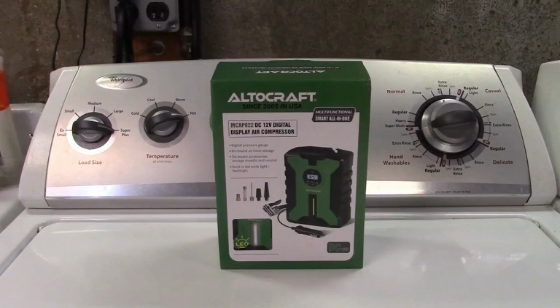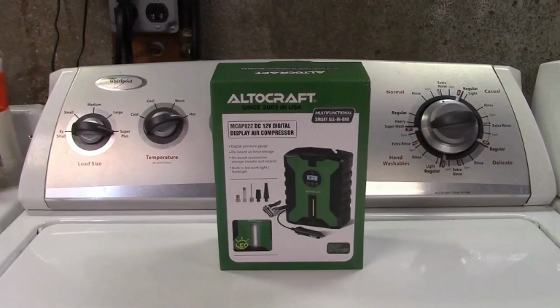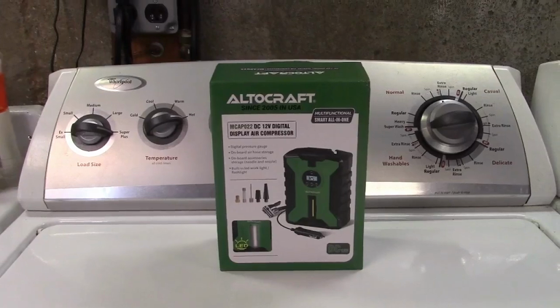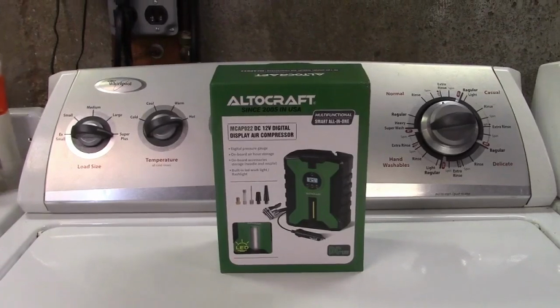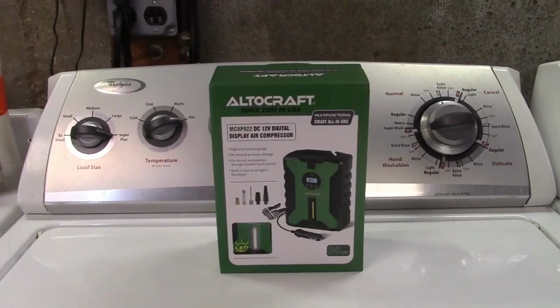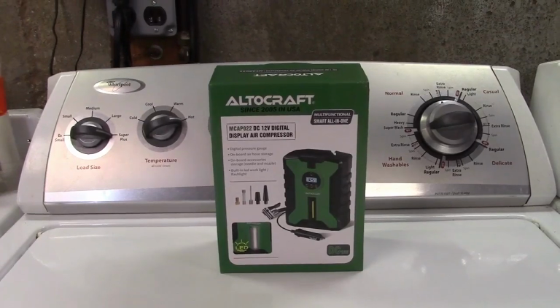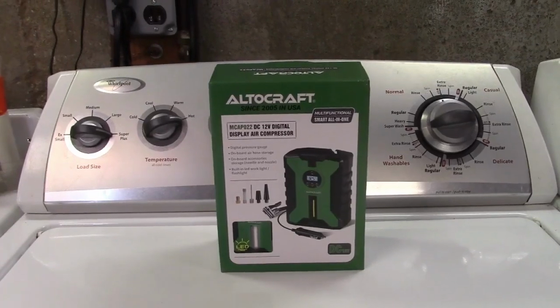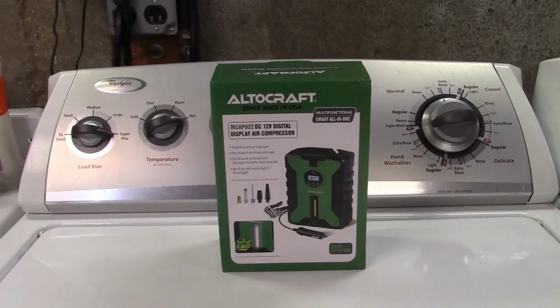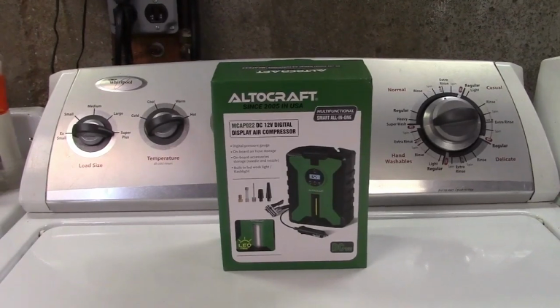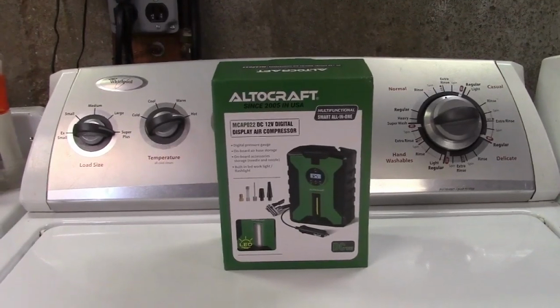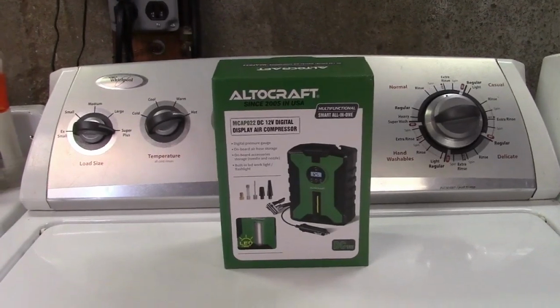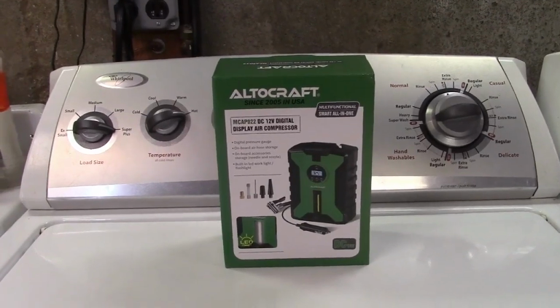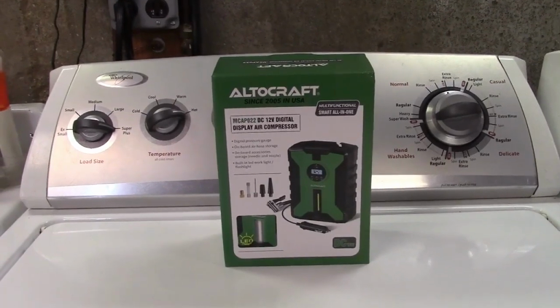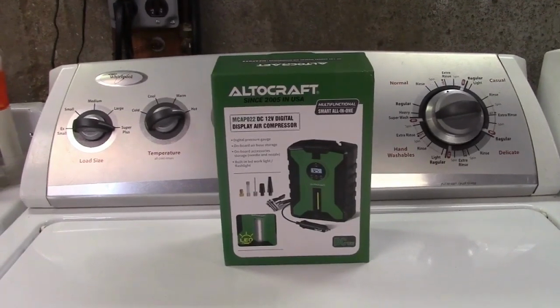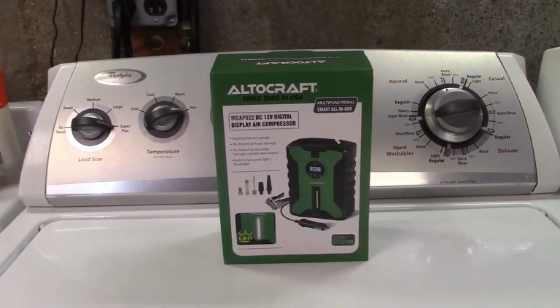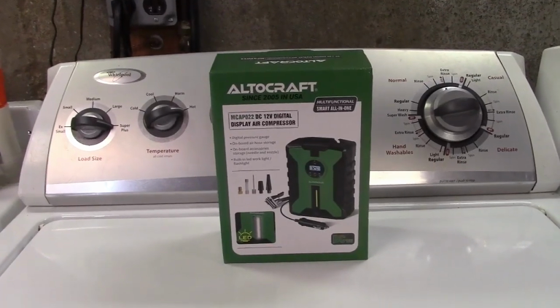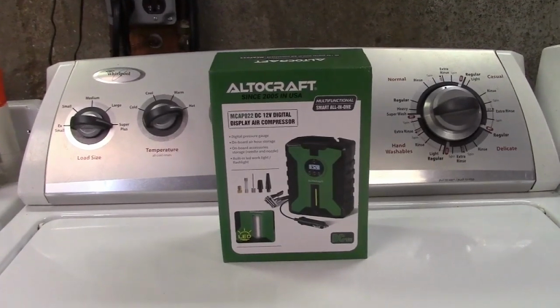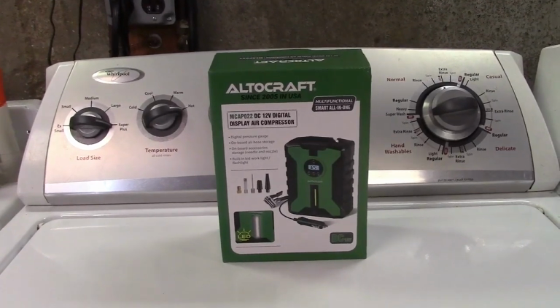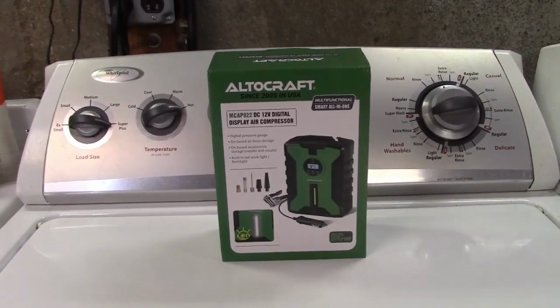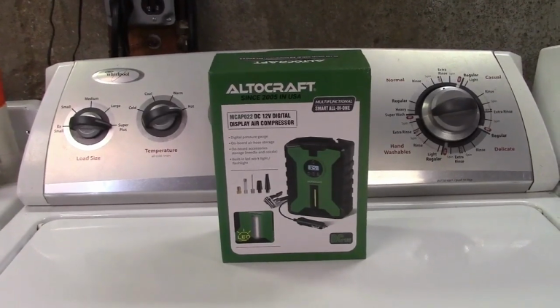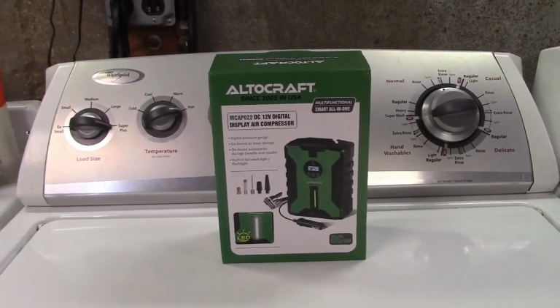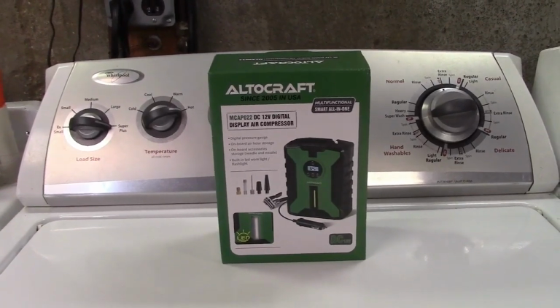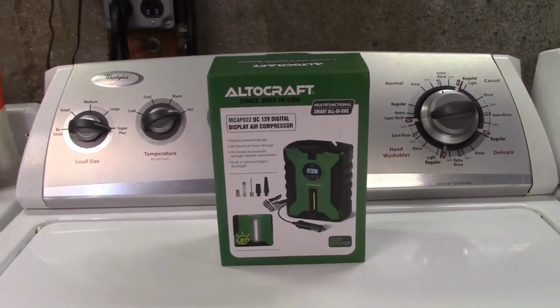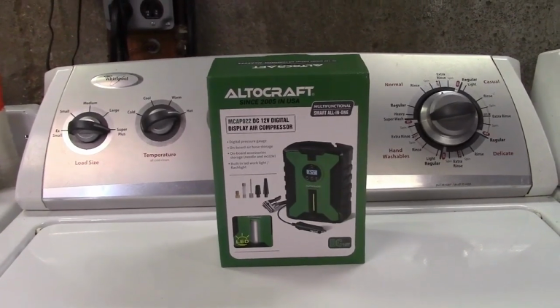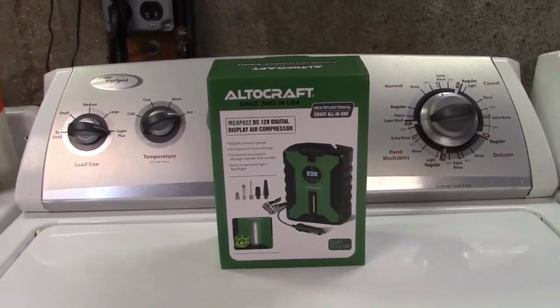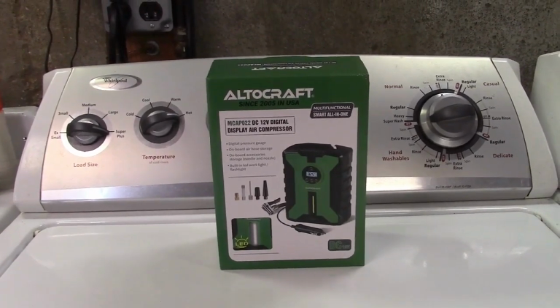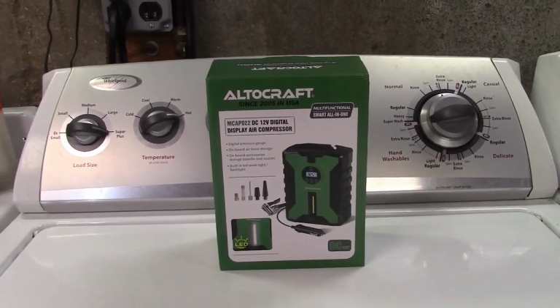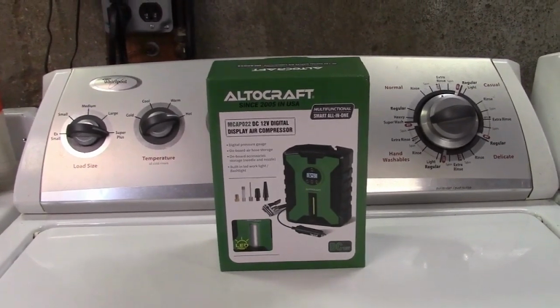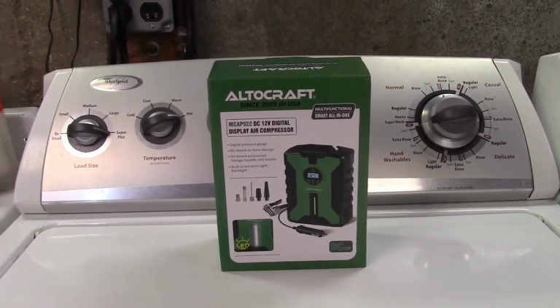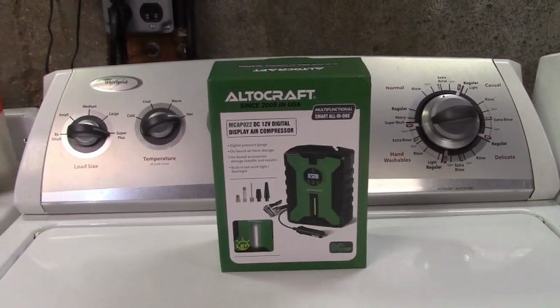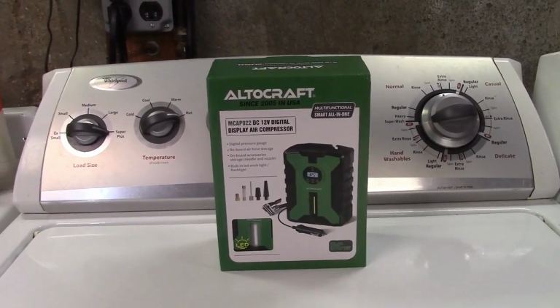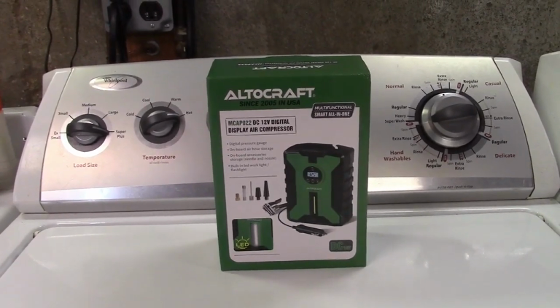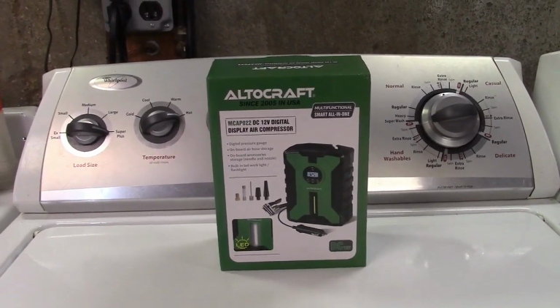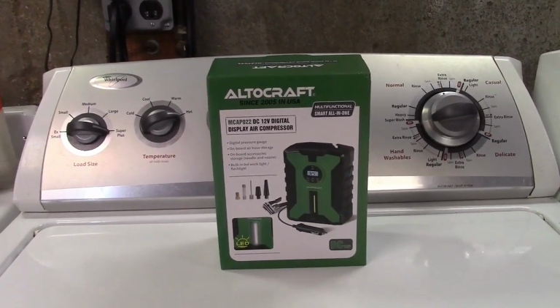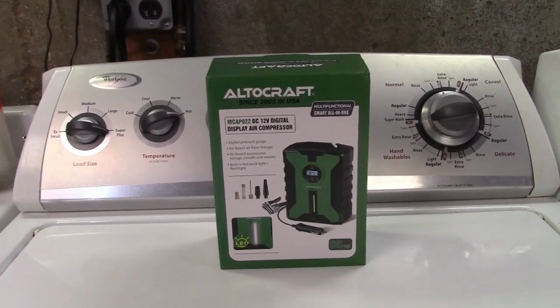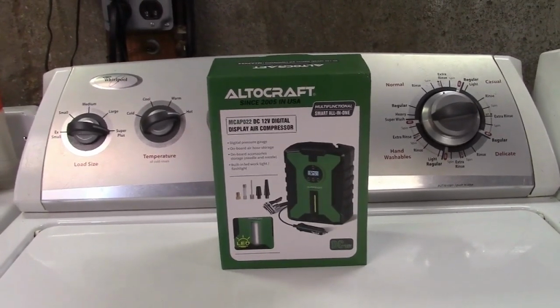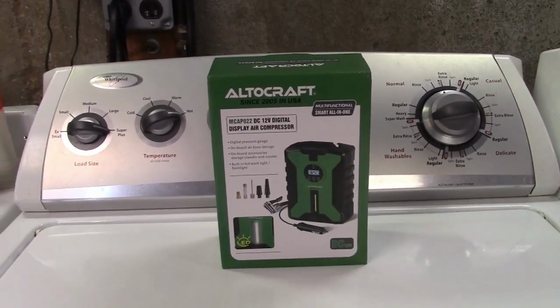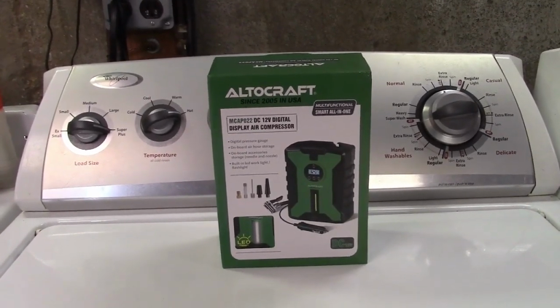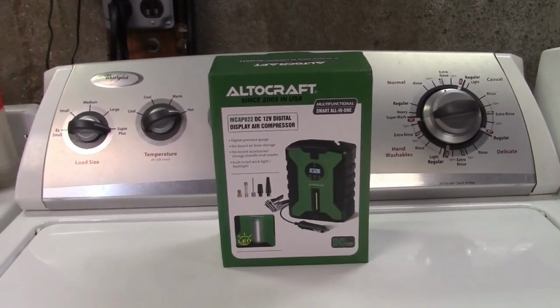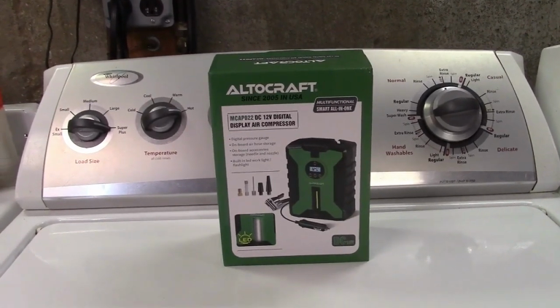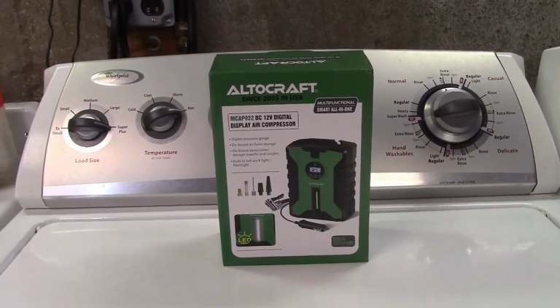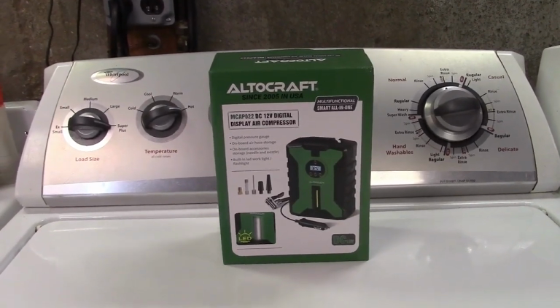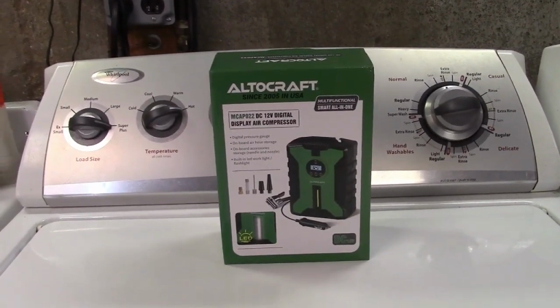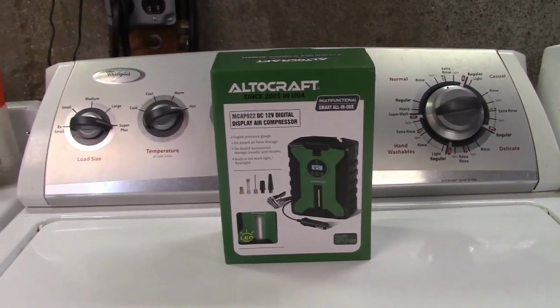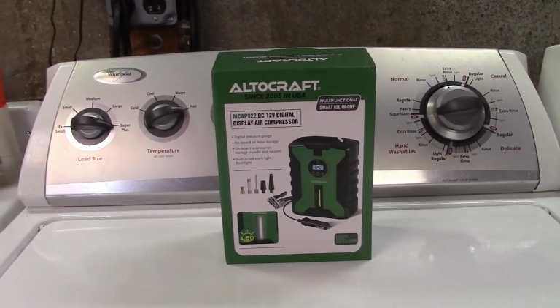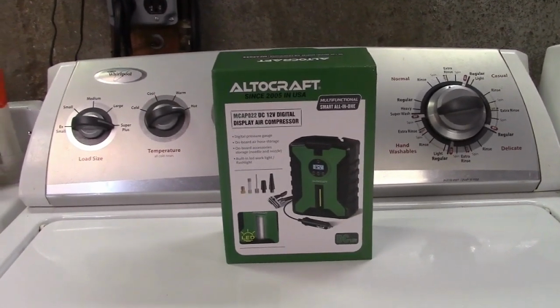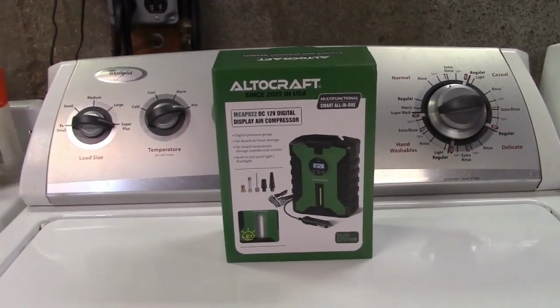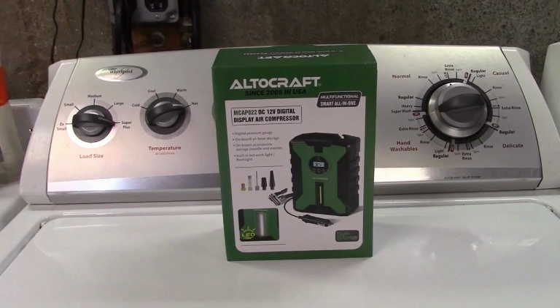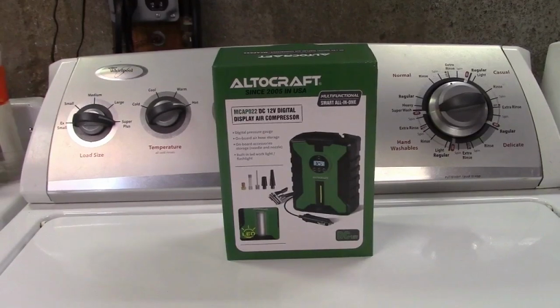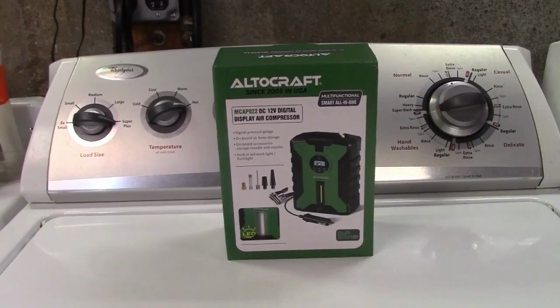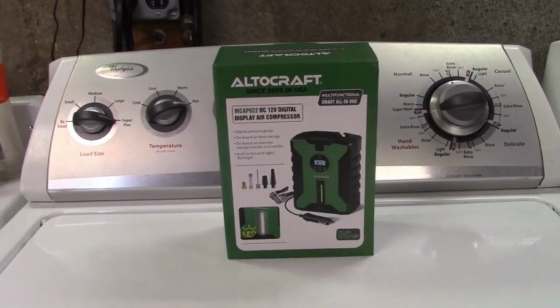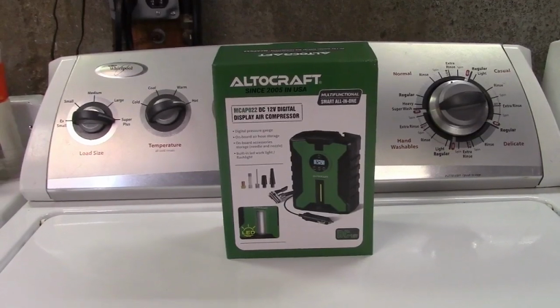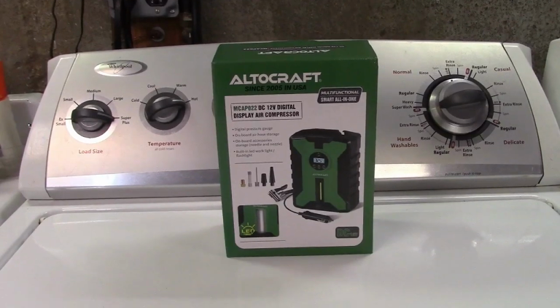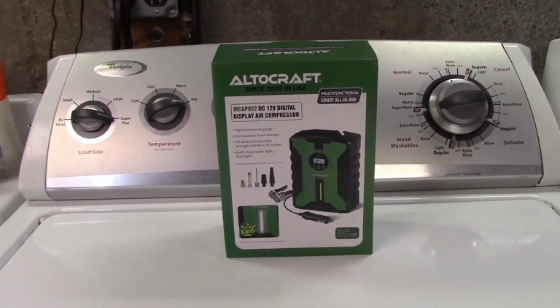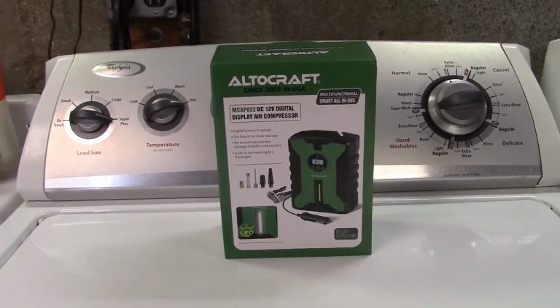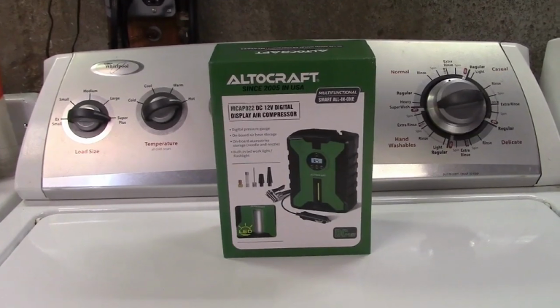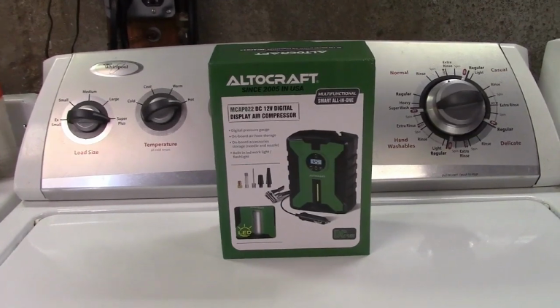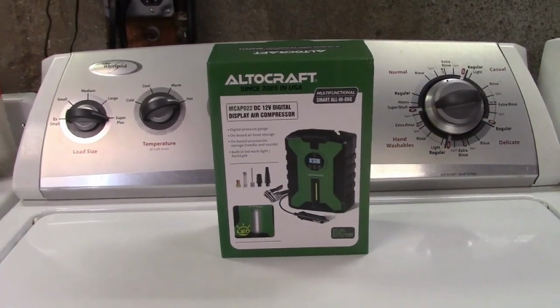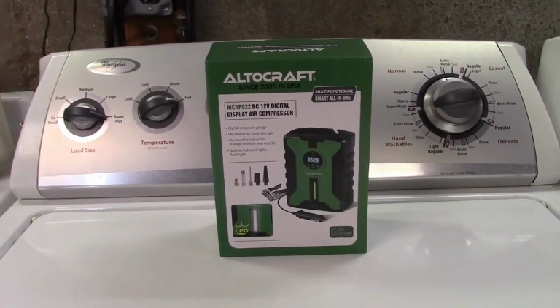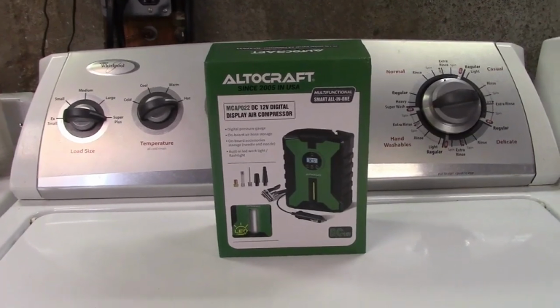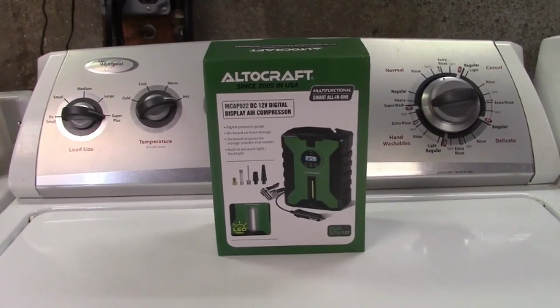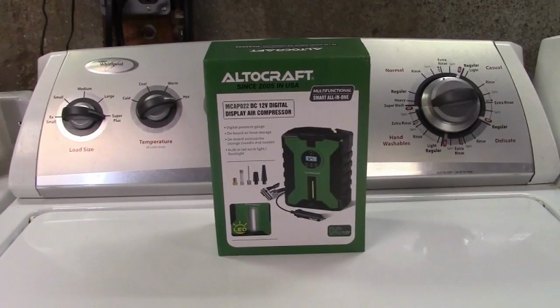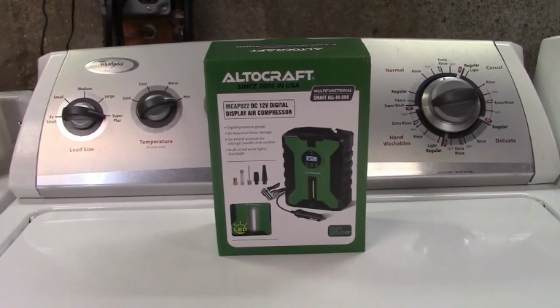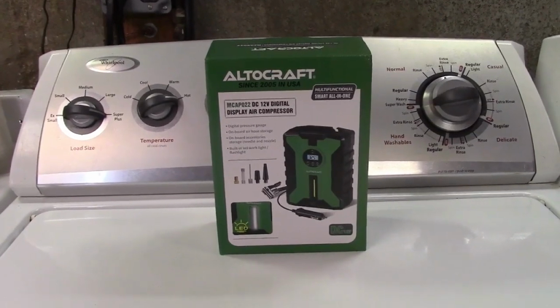This is the Altocraft 12 volt DC car tire inflator. Let's take it out of the box.